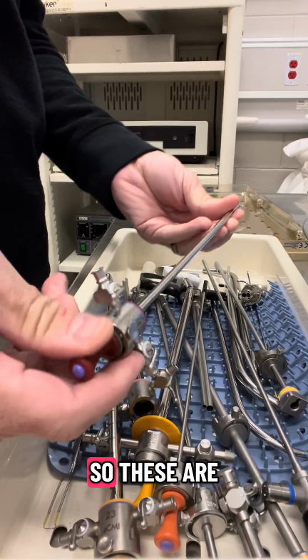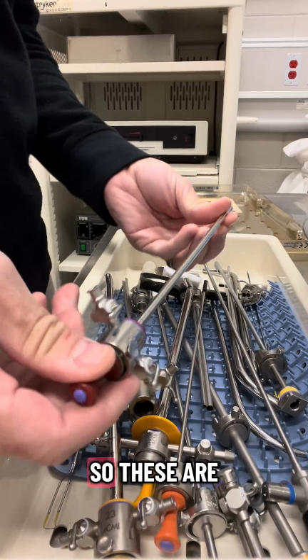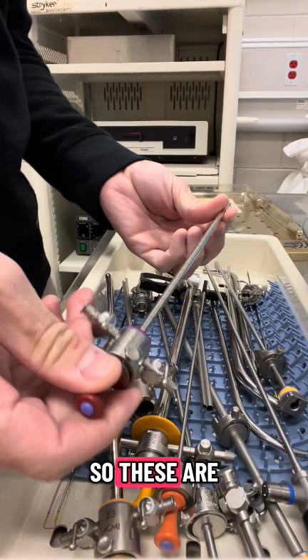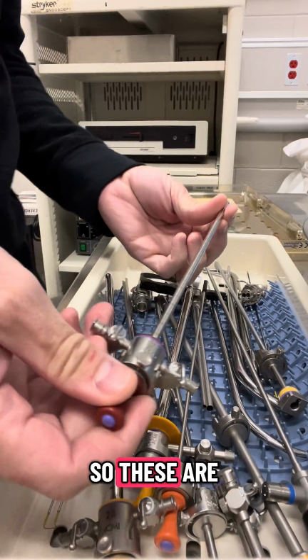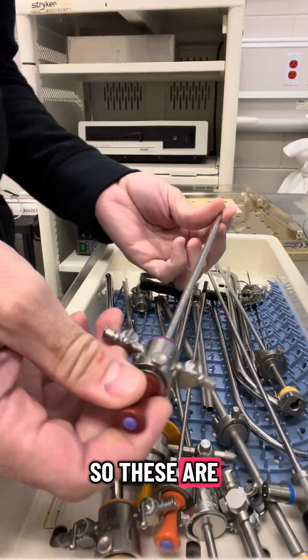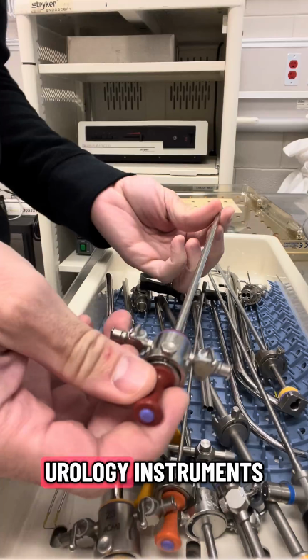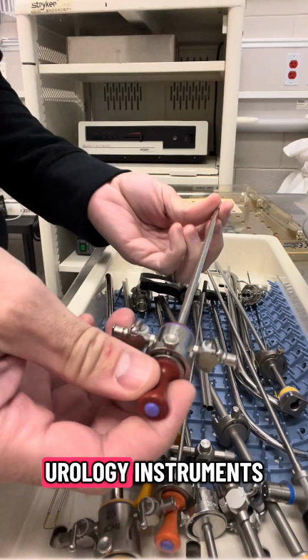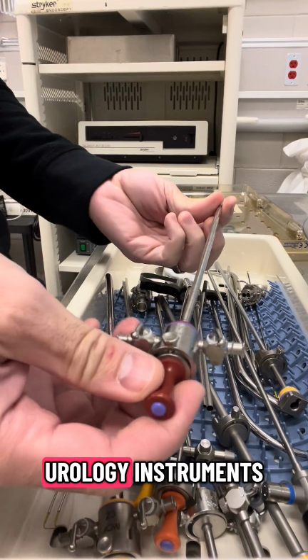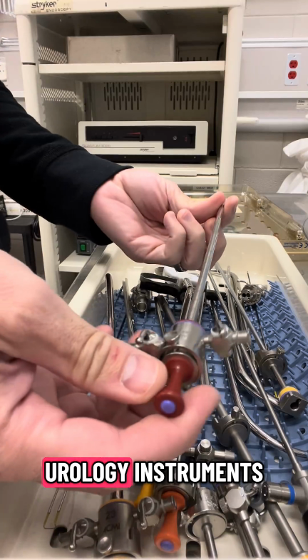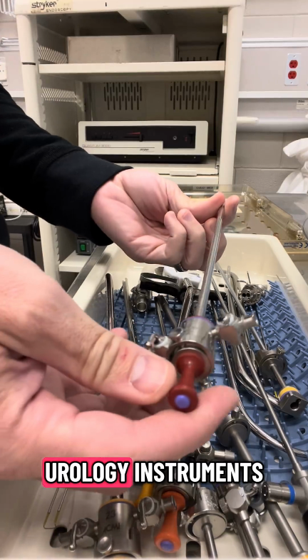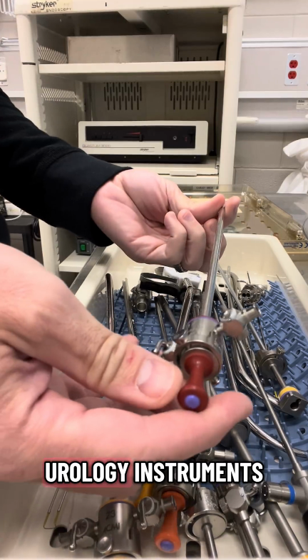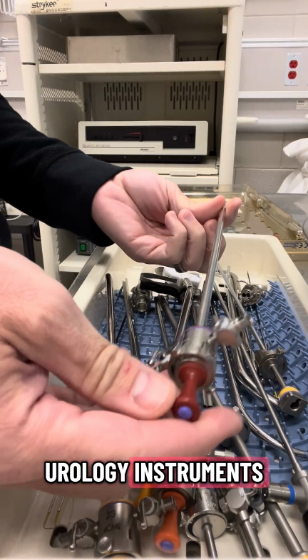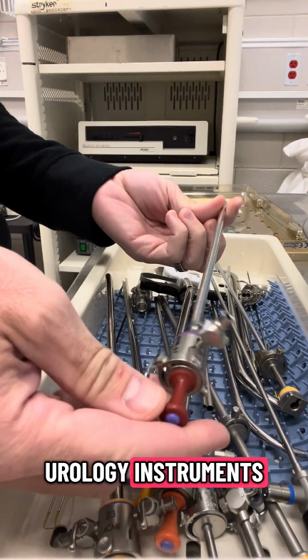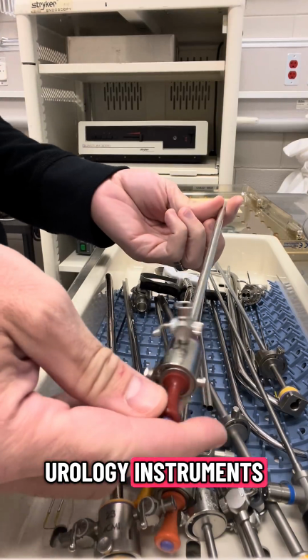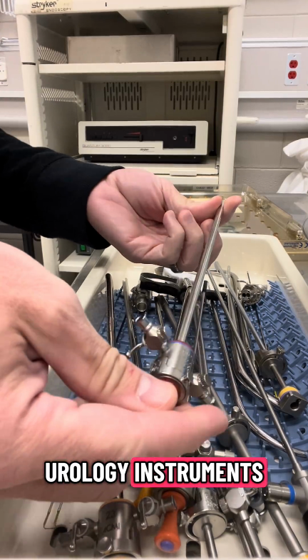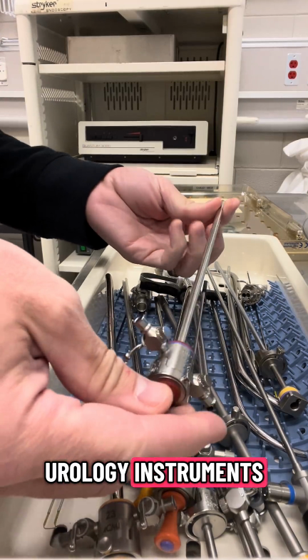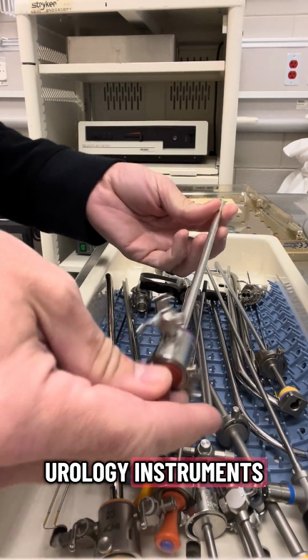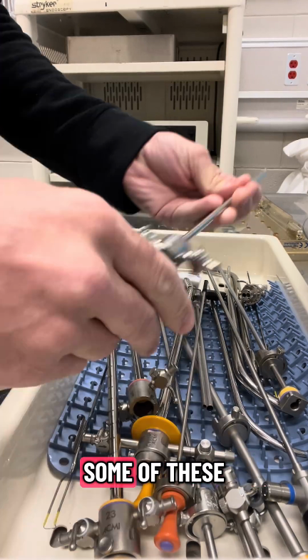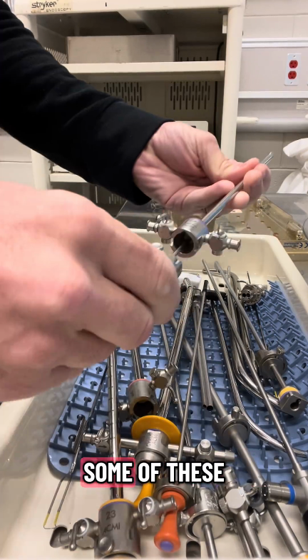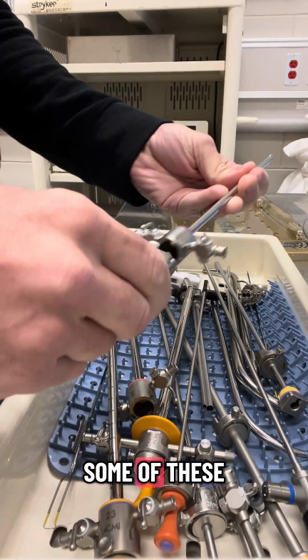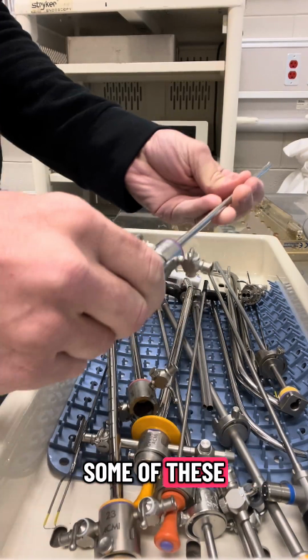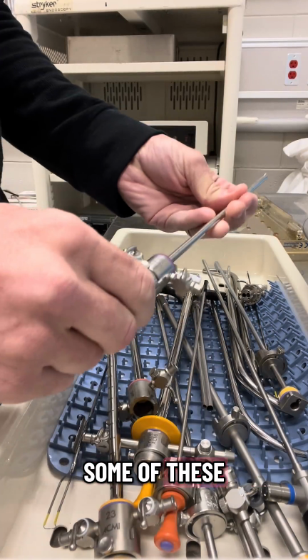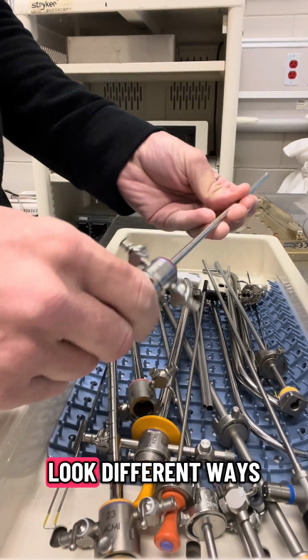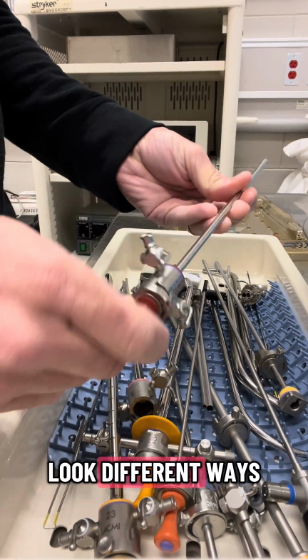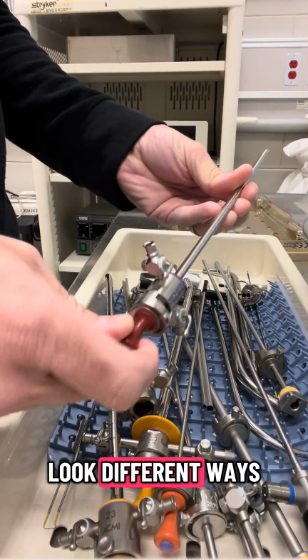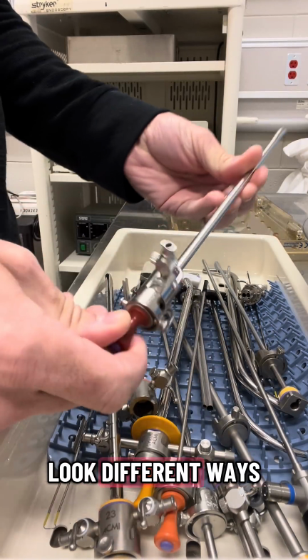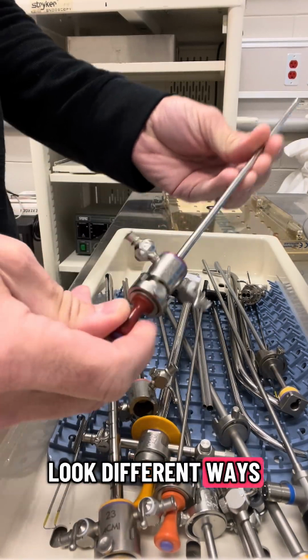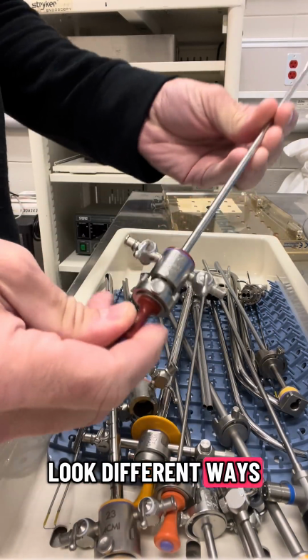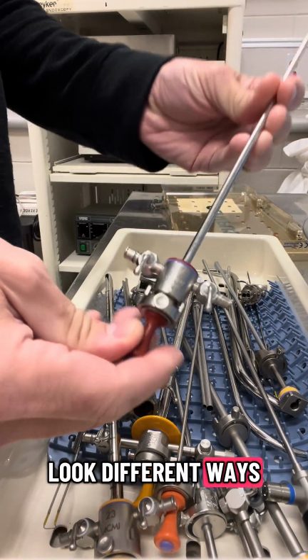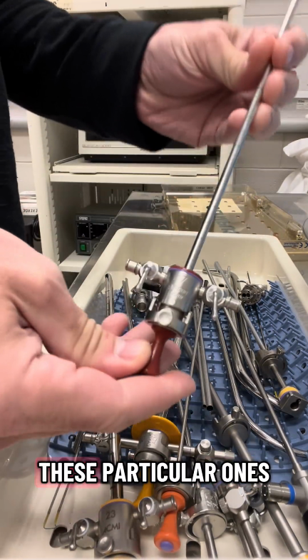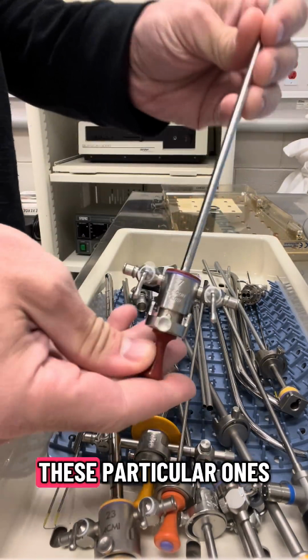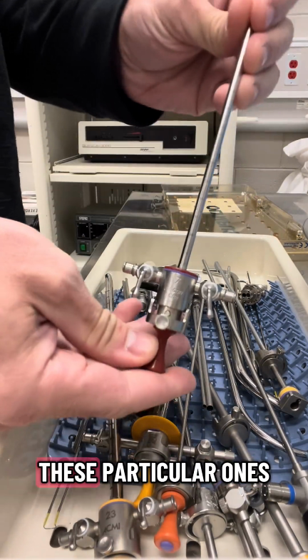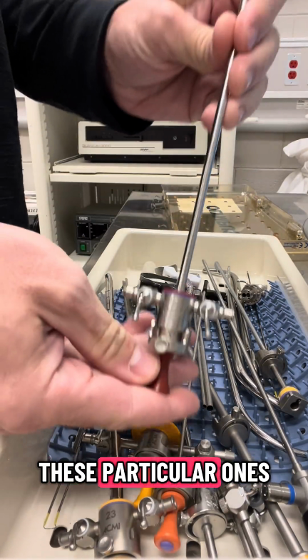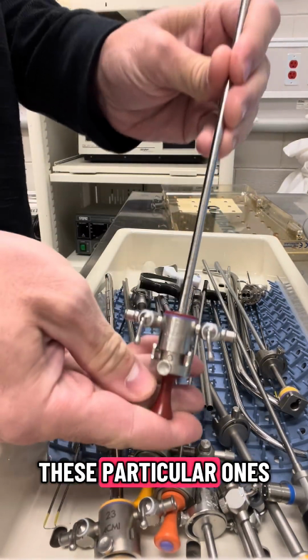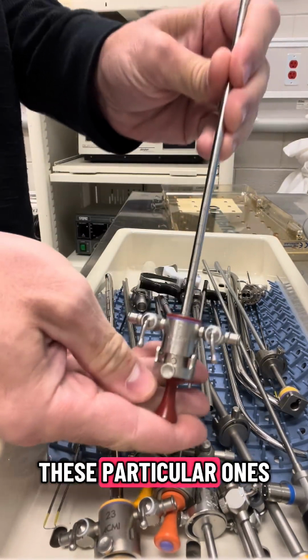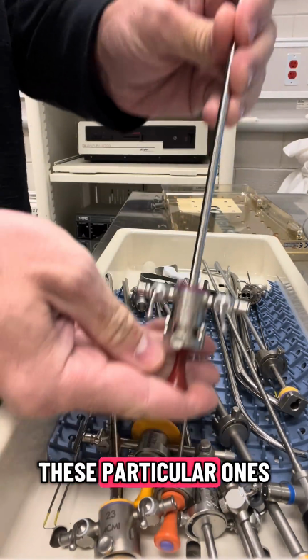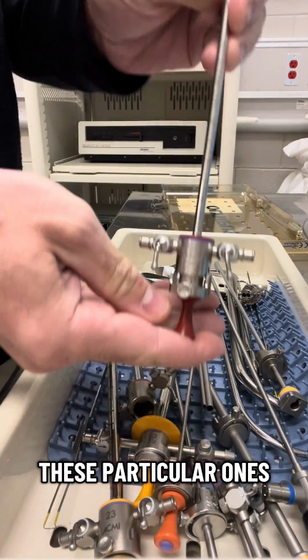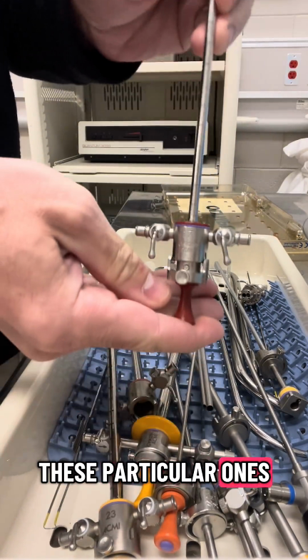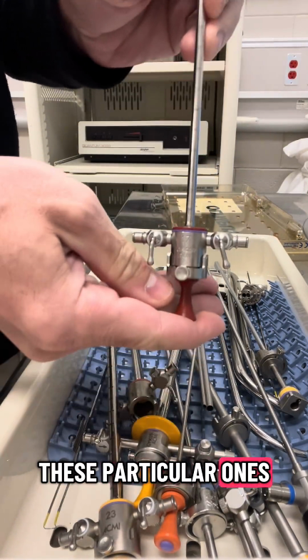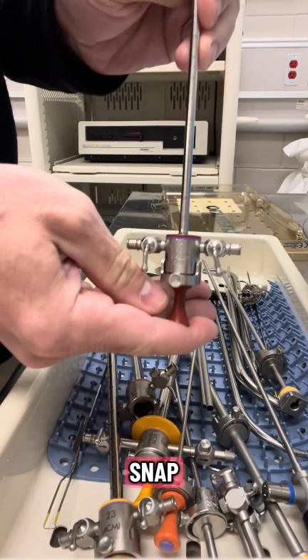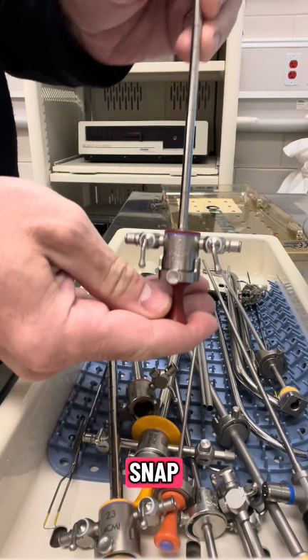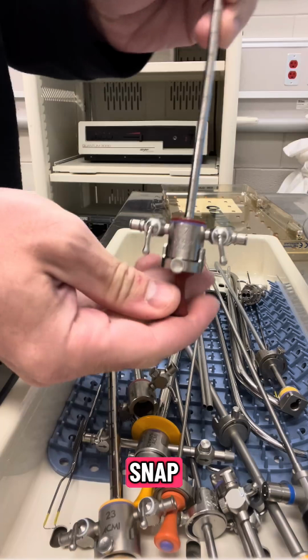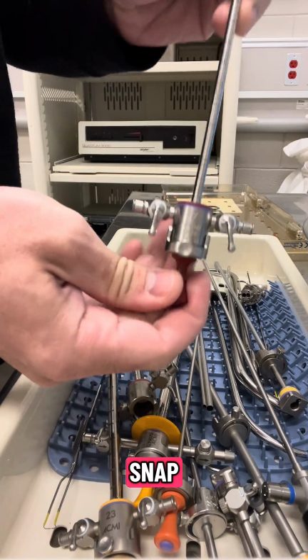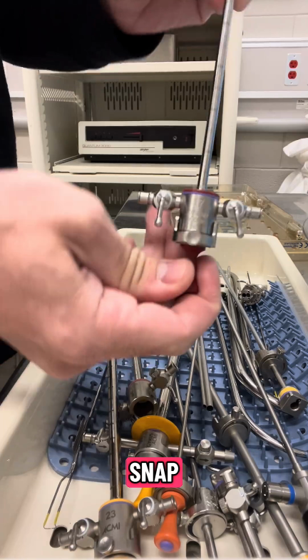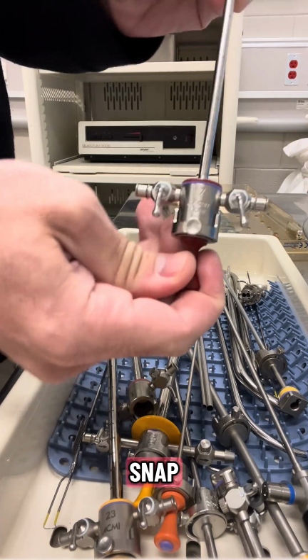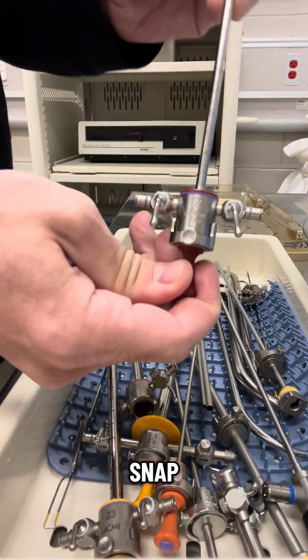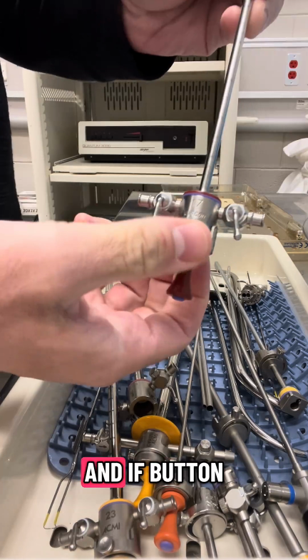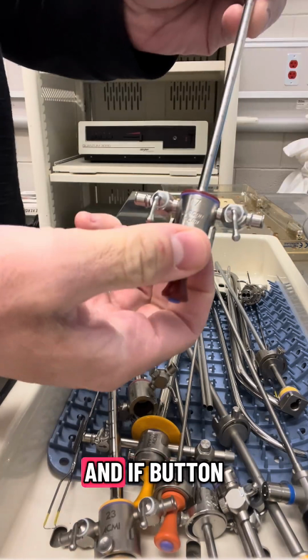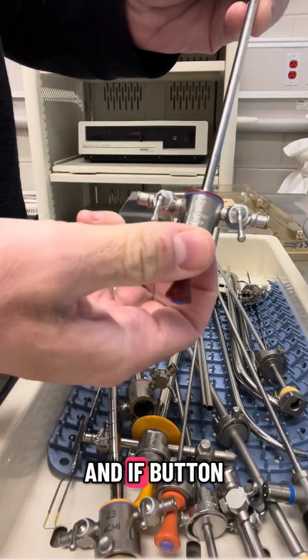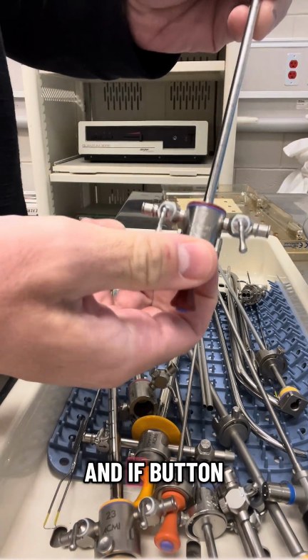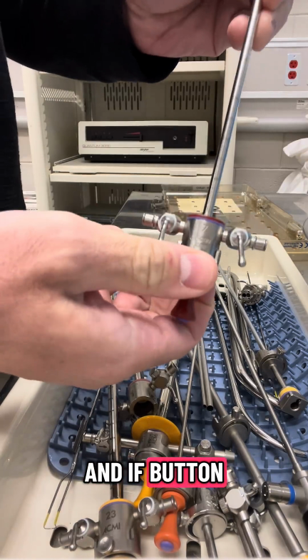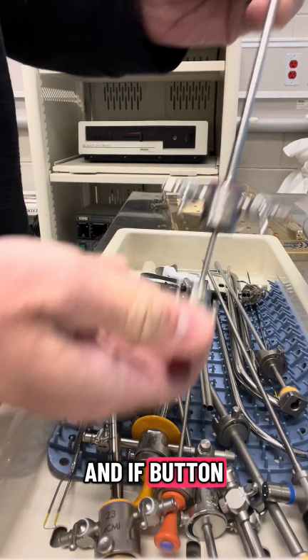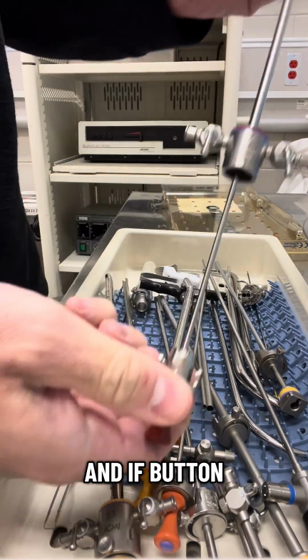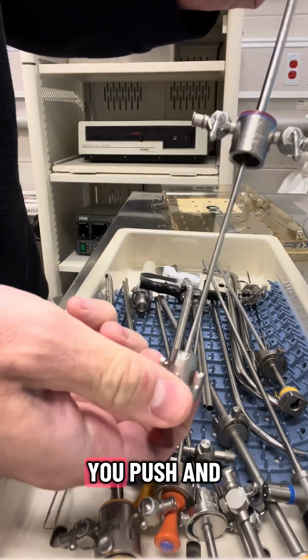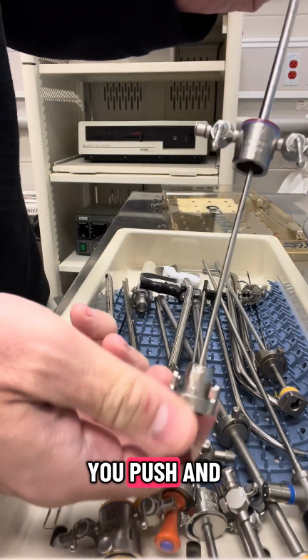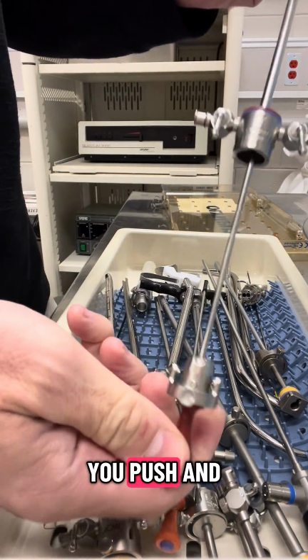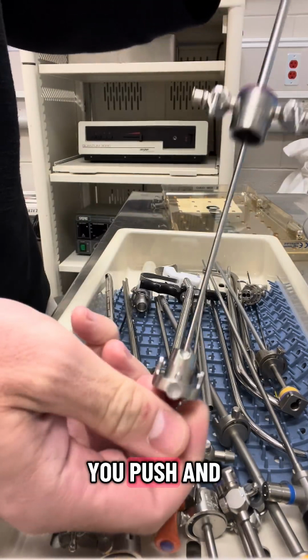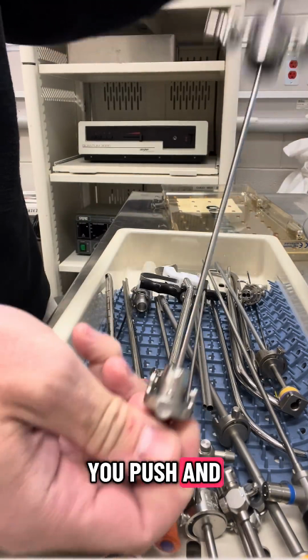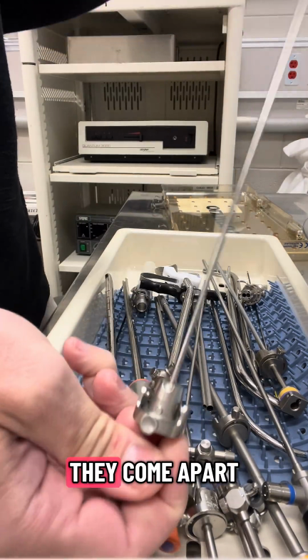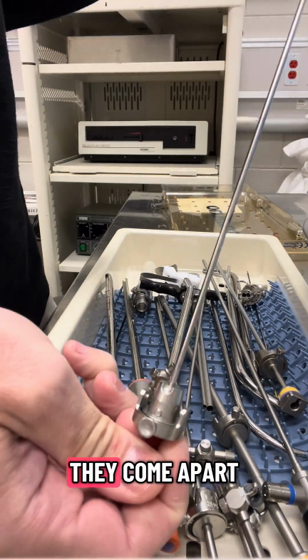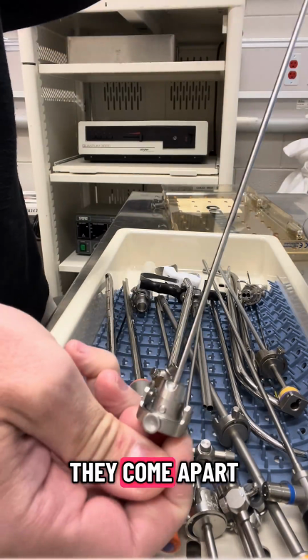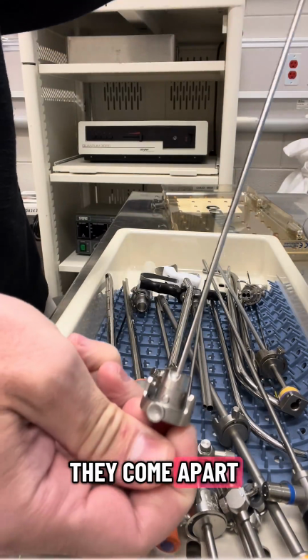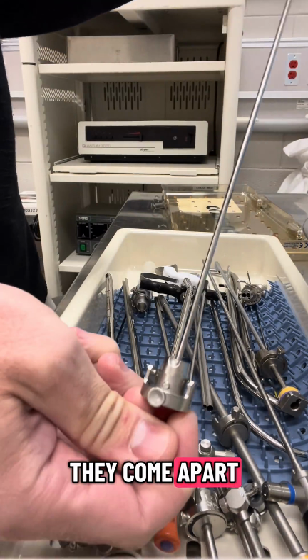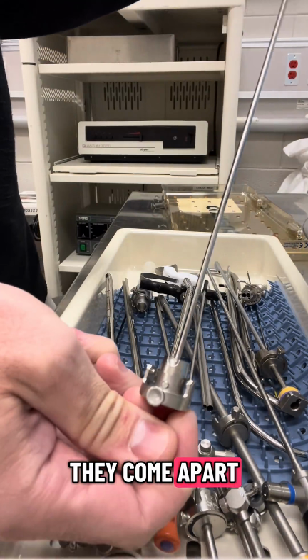So these are urology instruments. Some of these look different ways. These particular ones snap — there's a button you push and then they come apart.